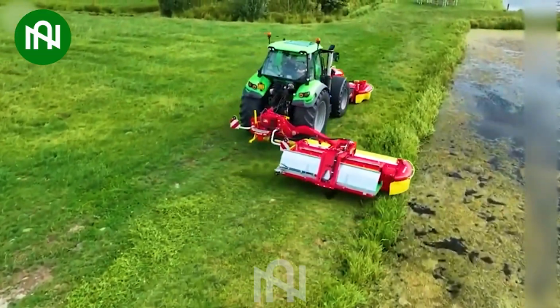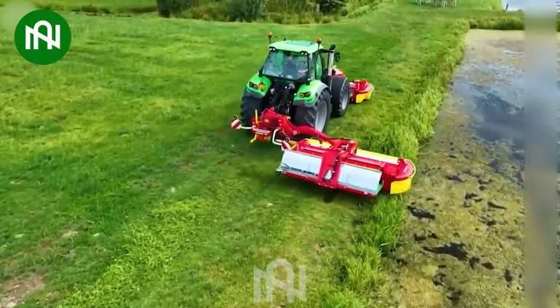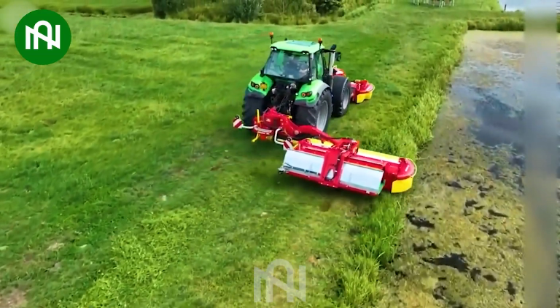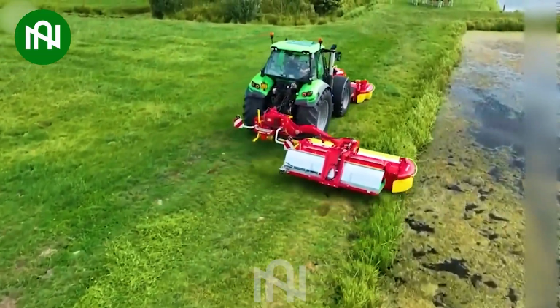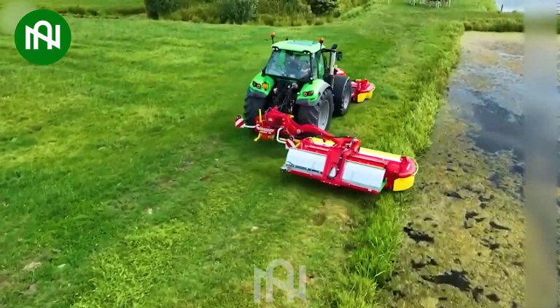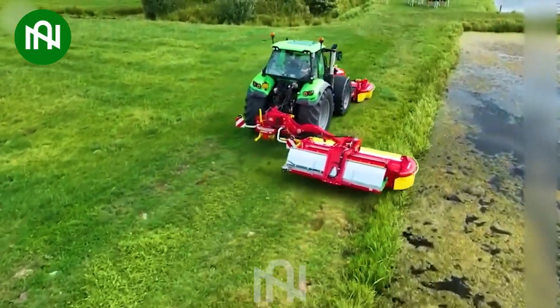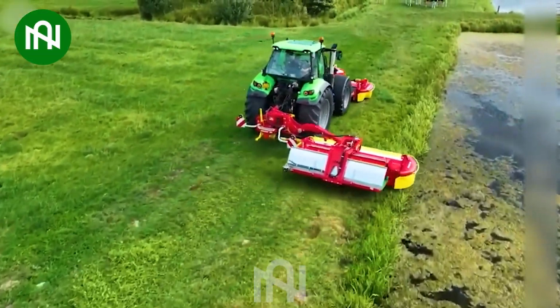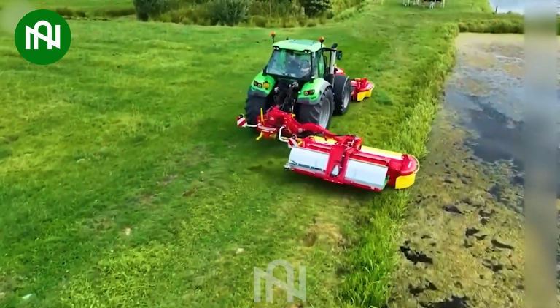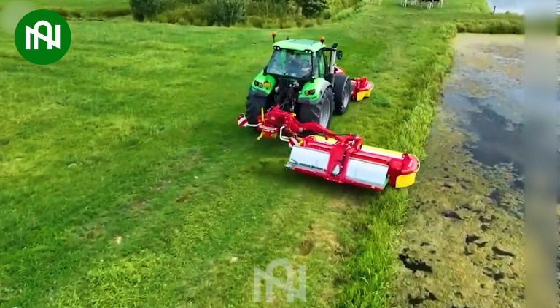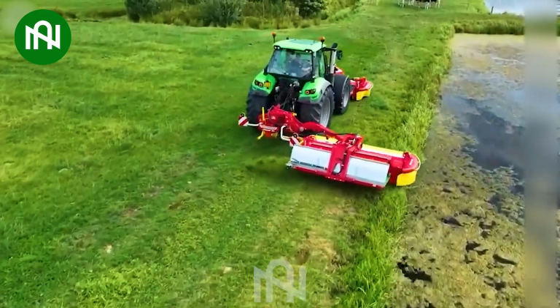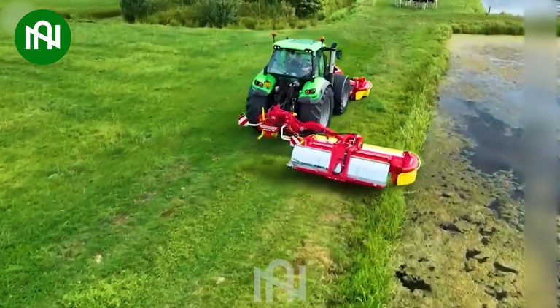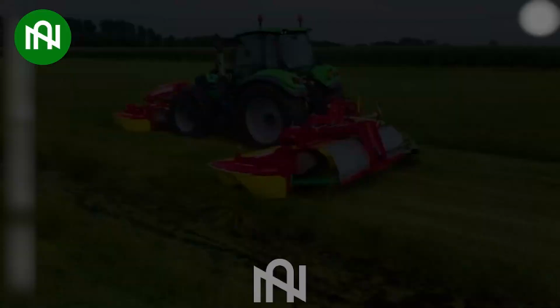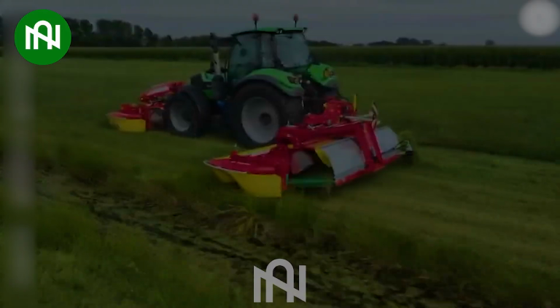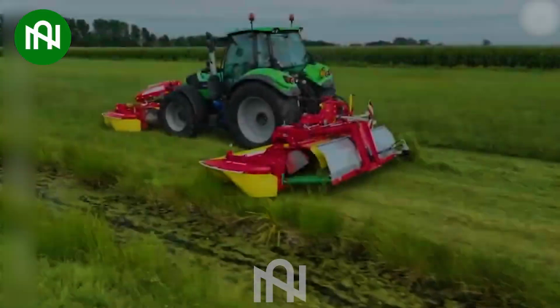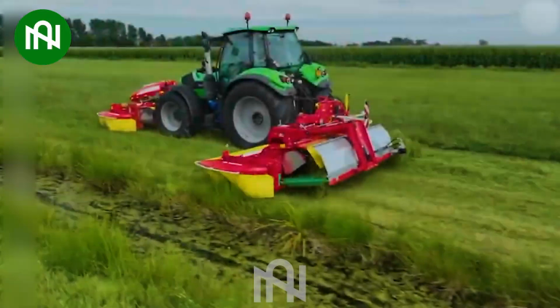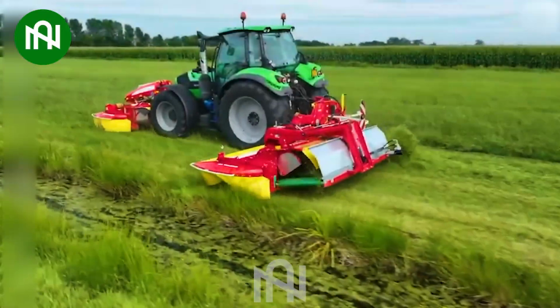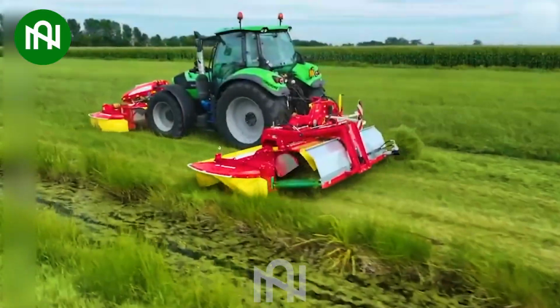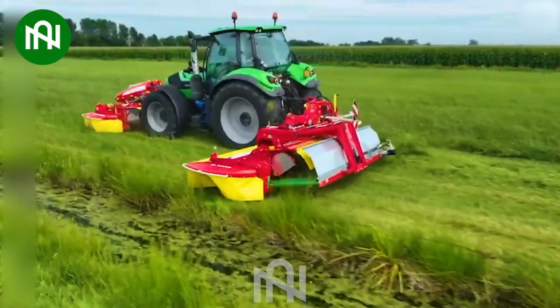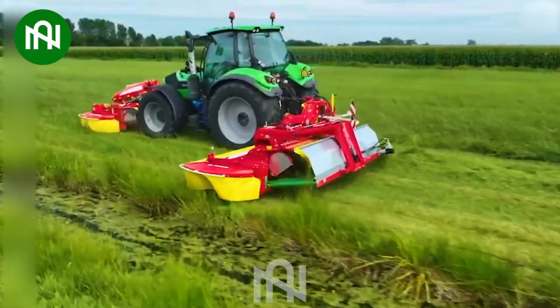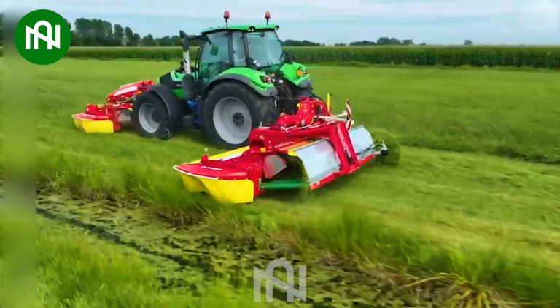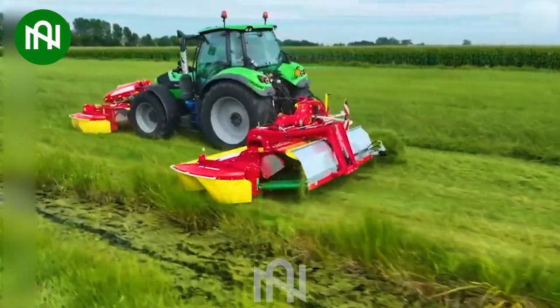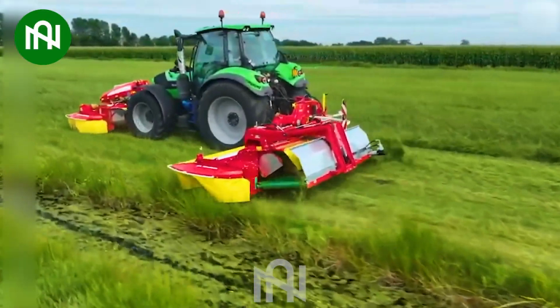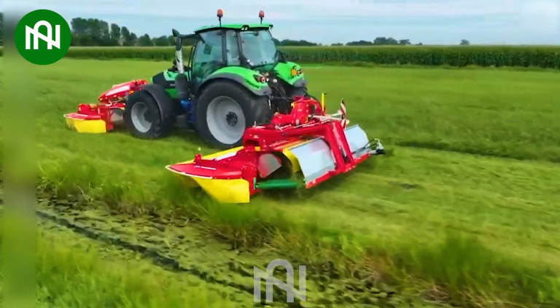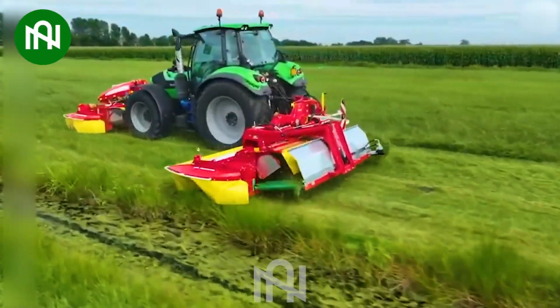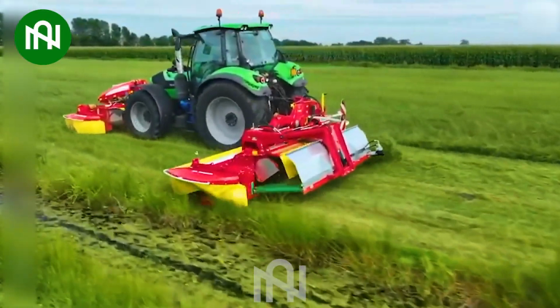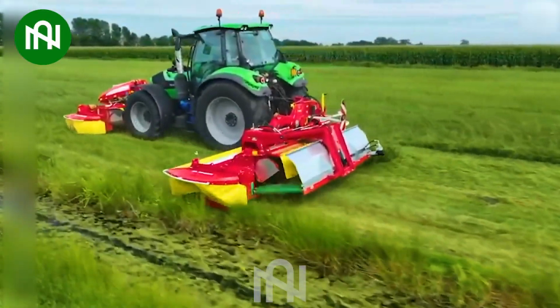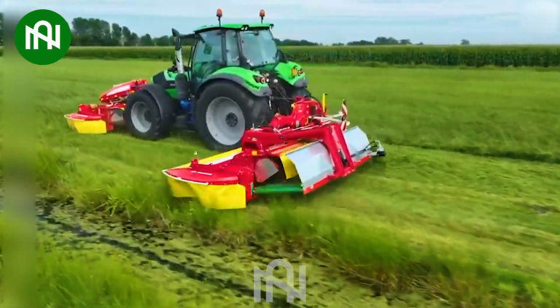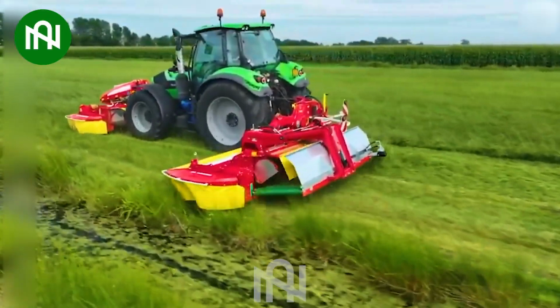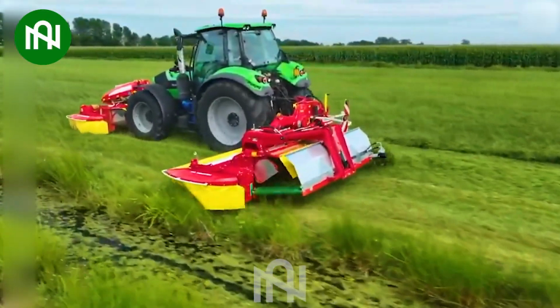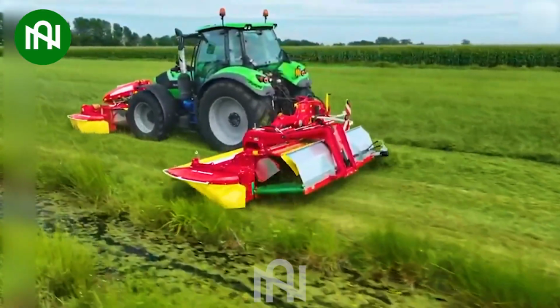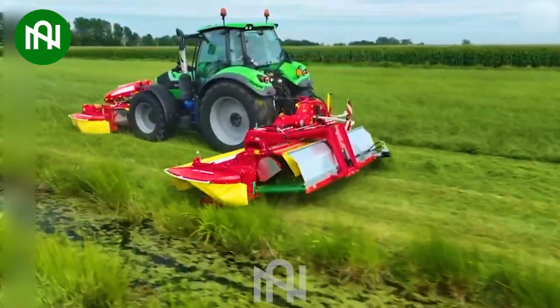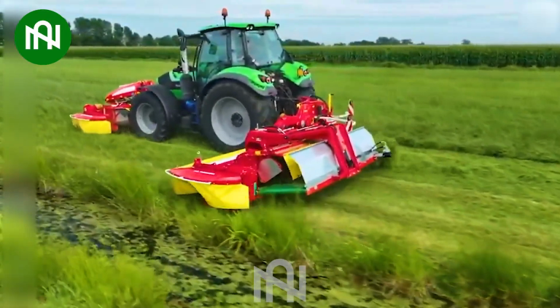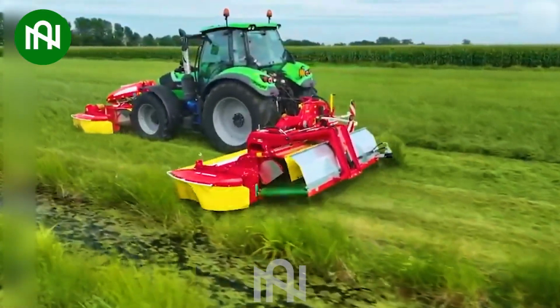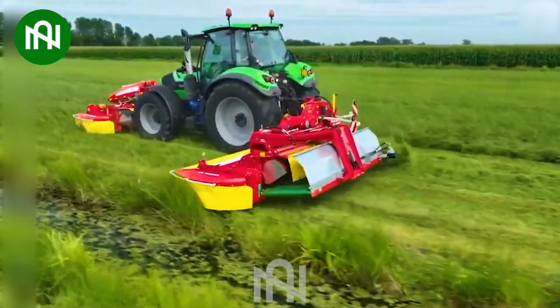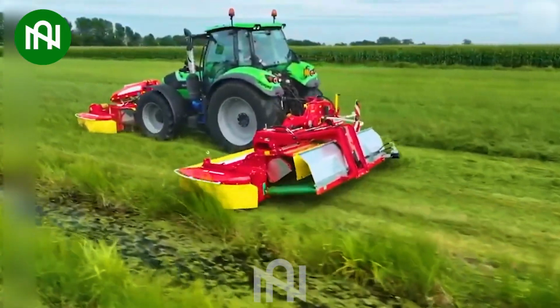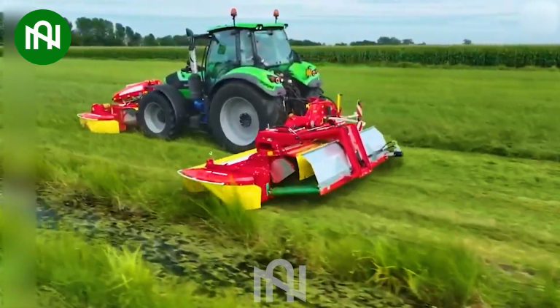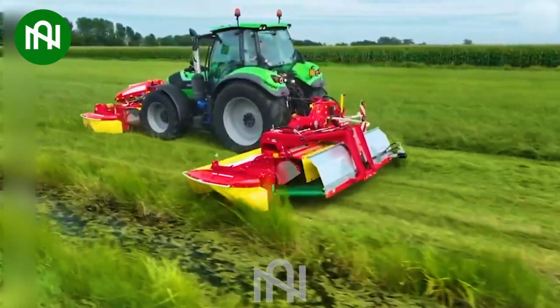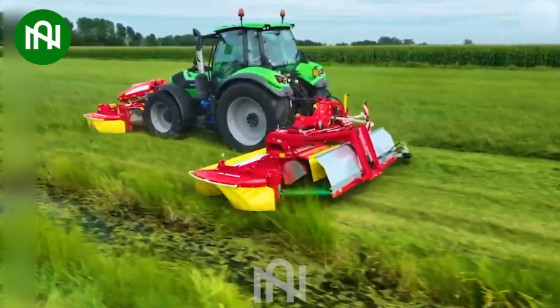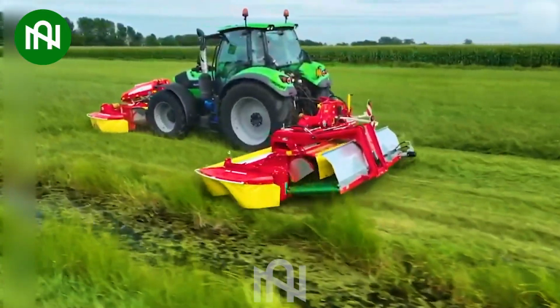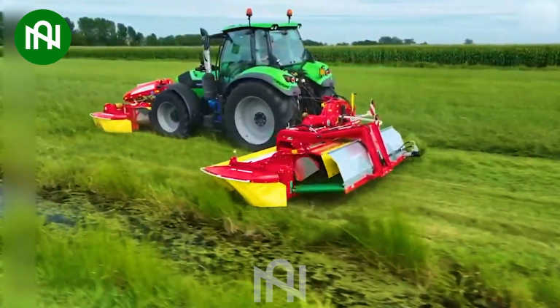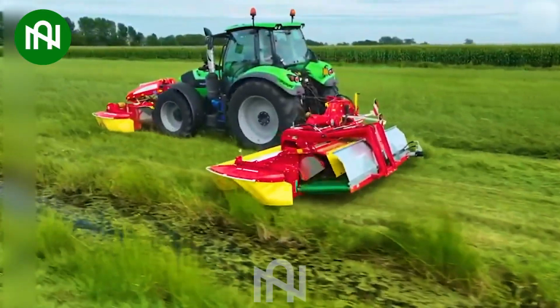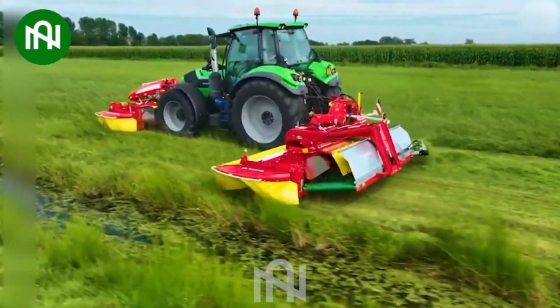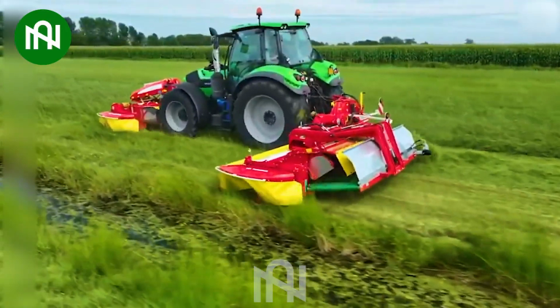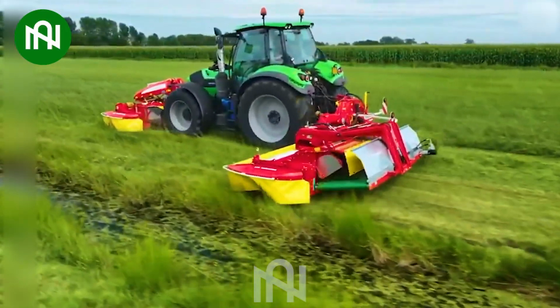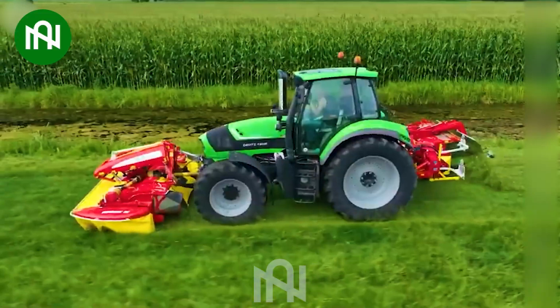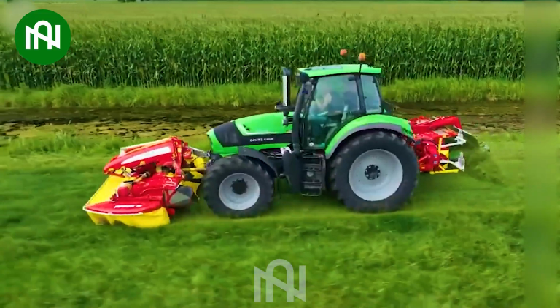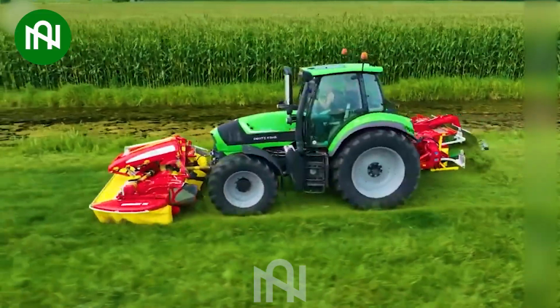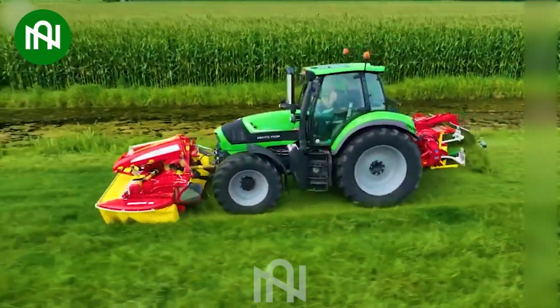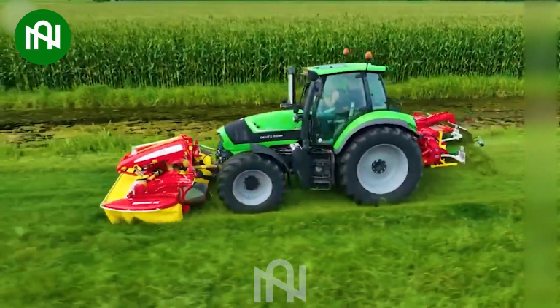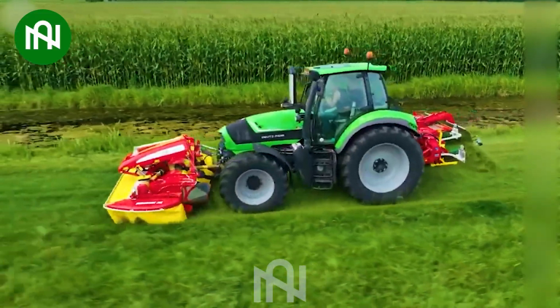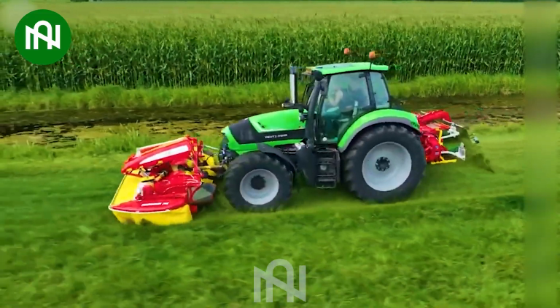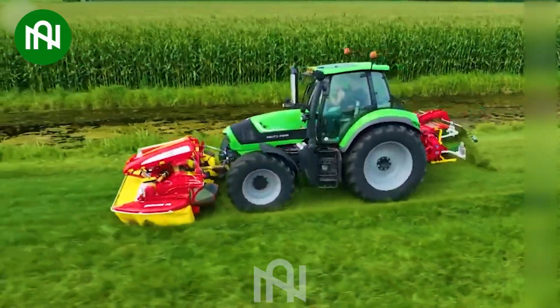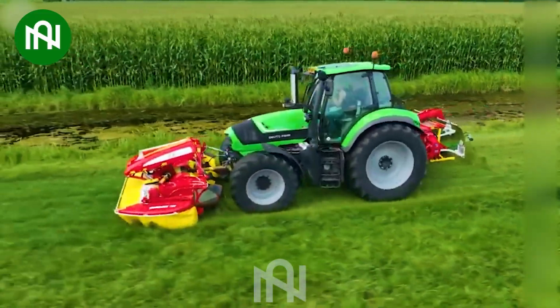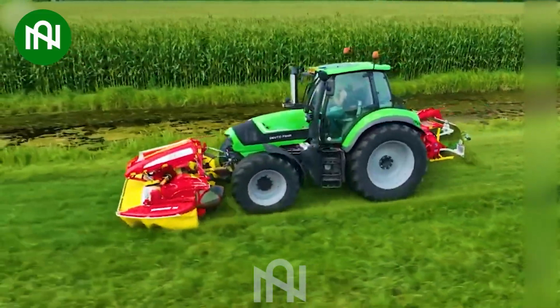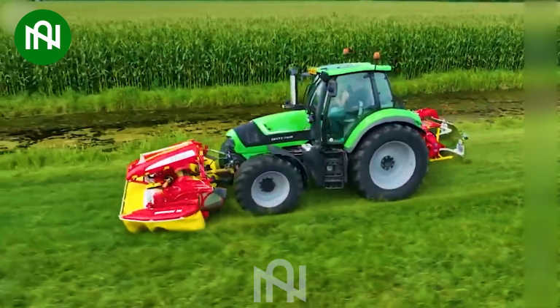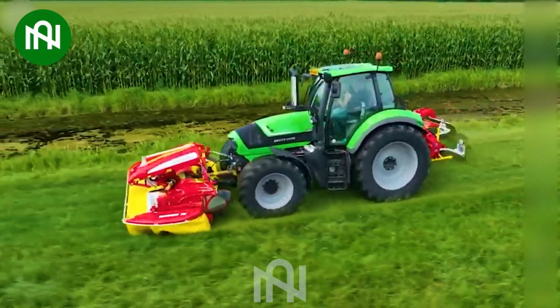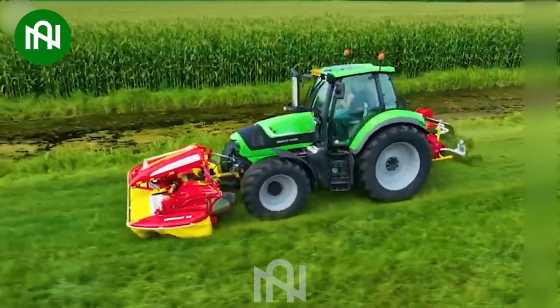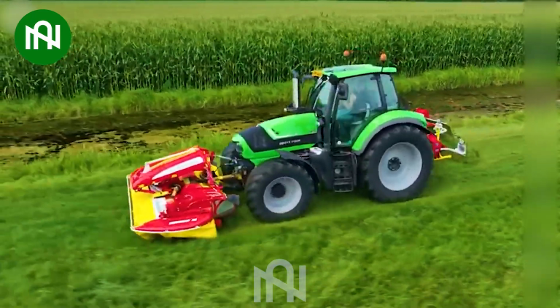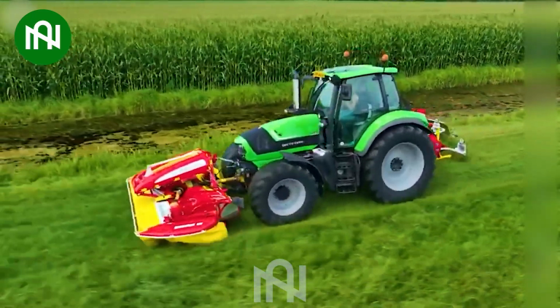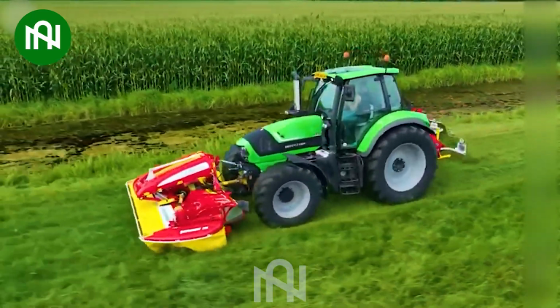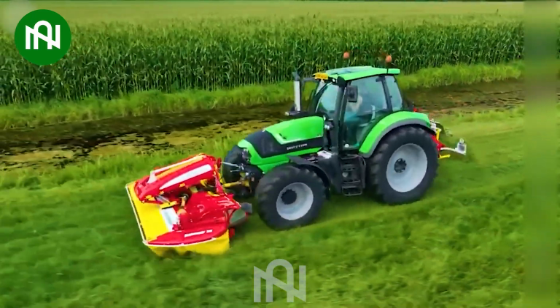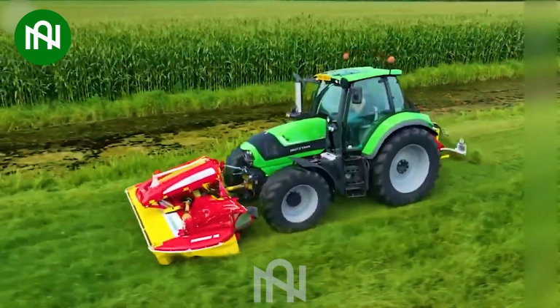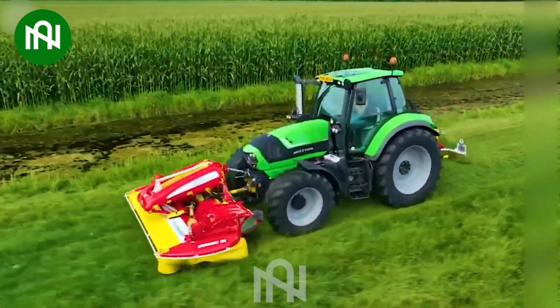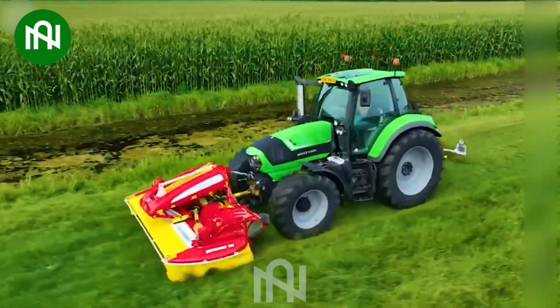This grass cutter operates efficiently. It's easy to use and helps clean and cut grass quickly at a speed that's hard to imagine.